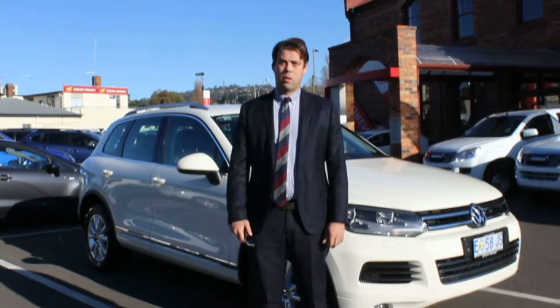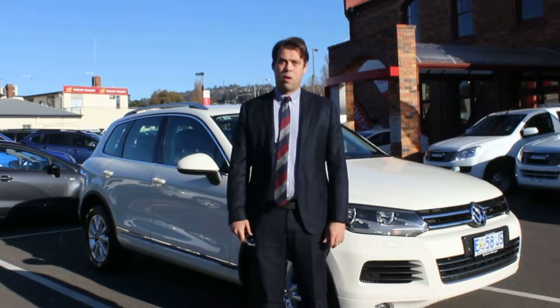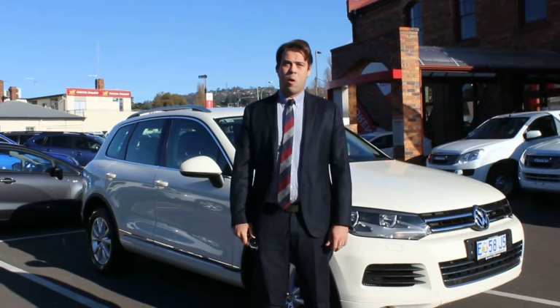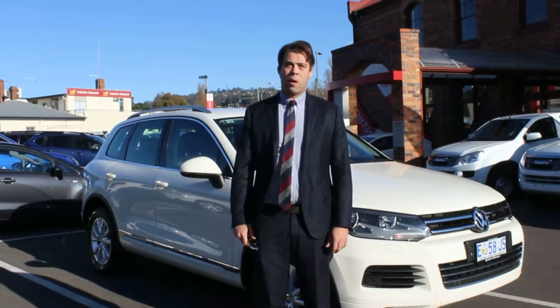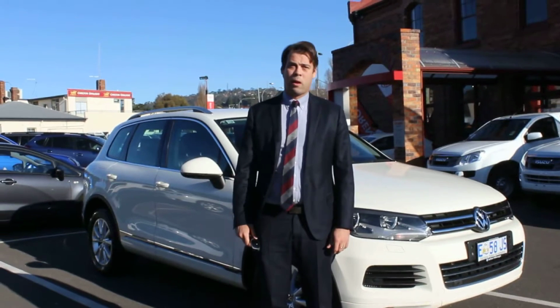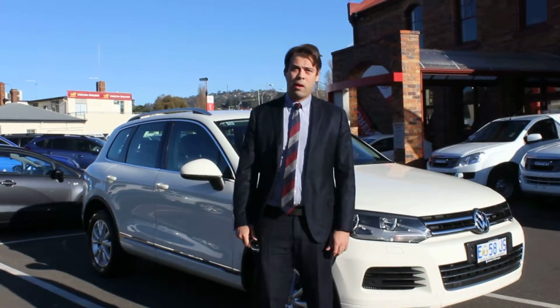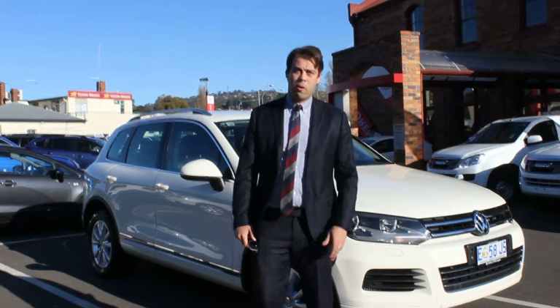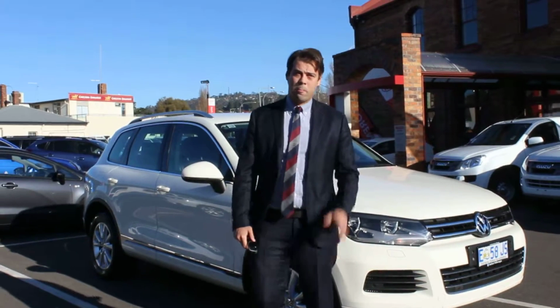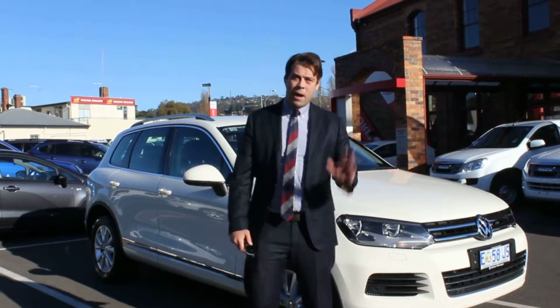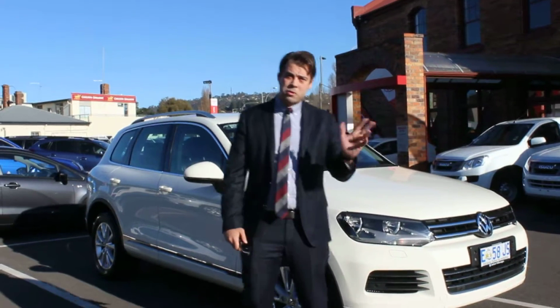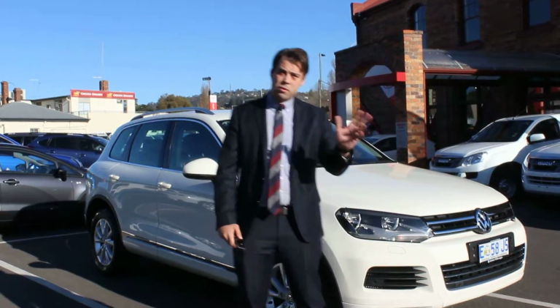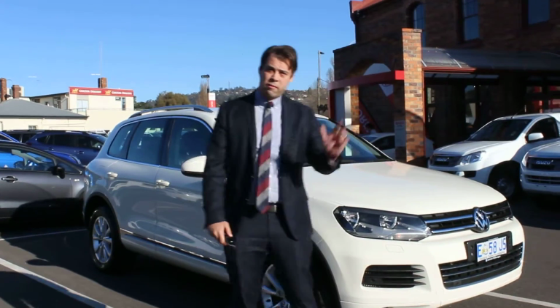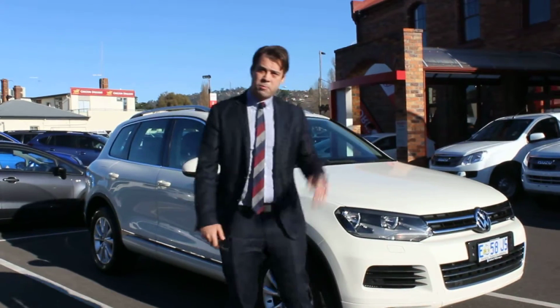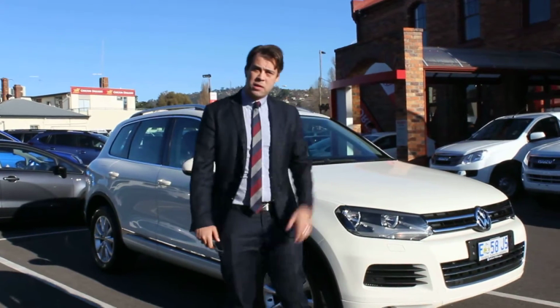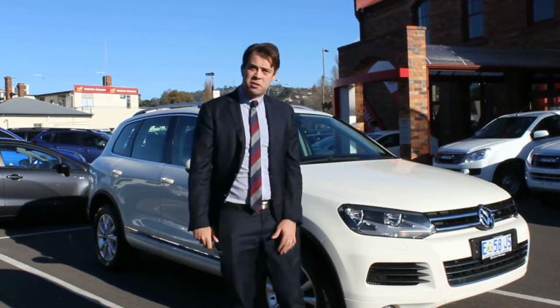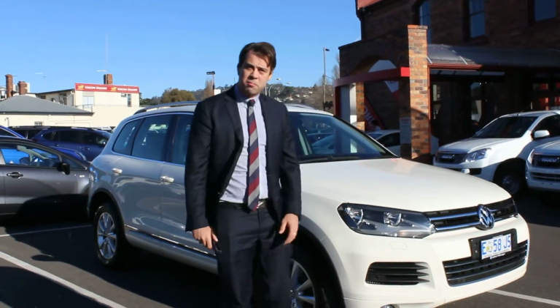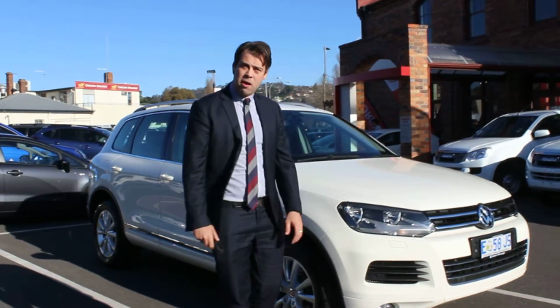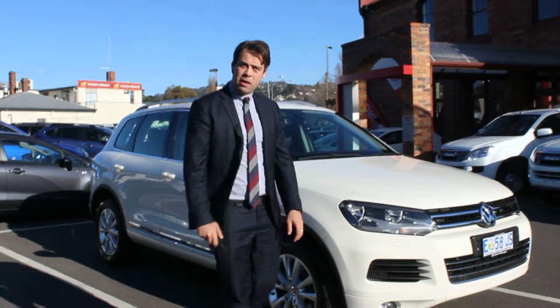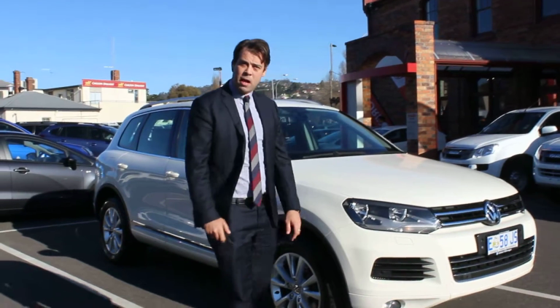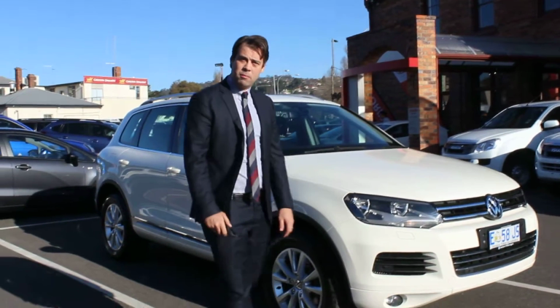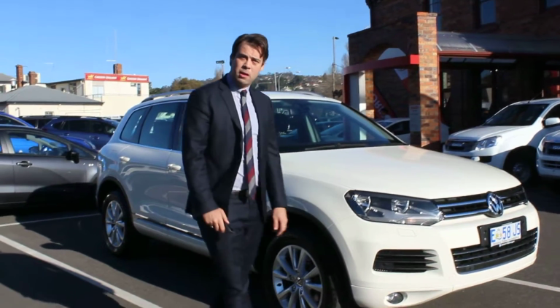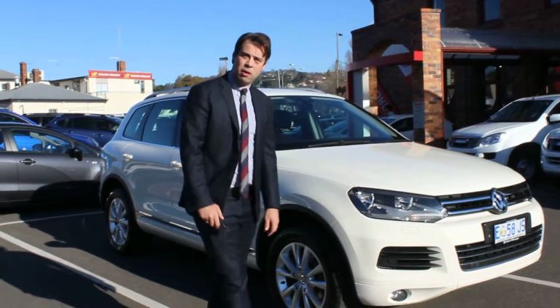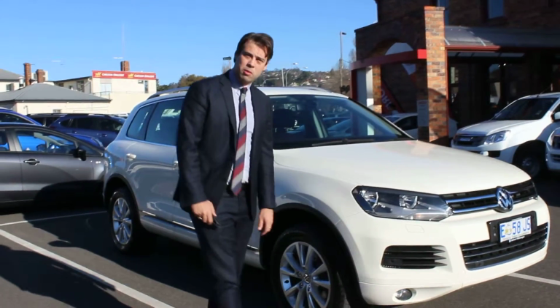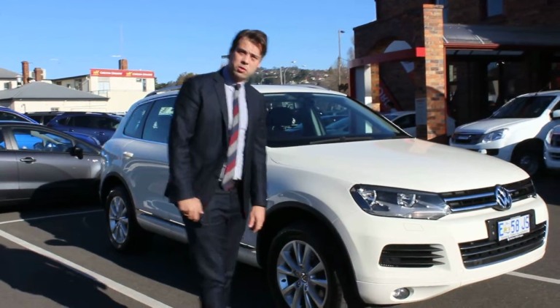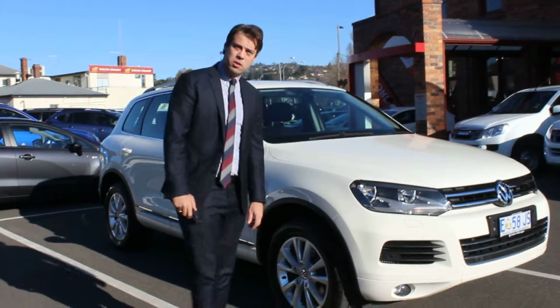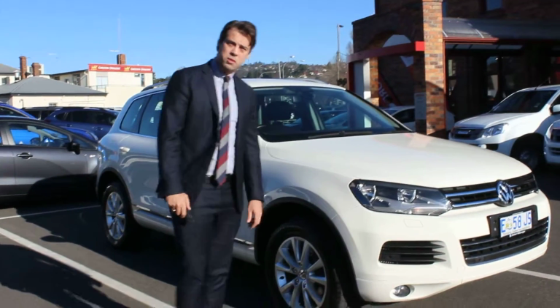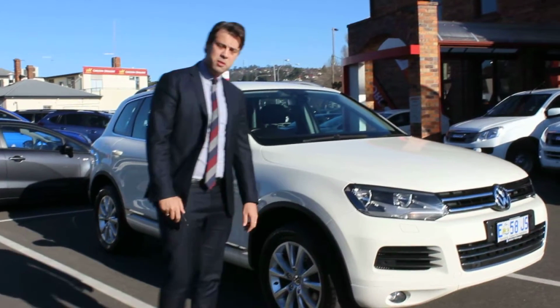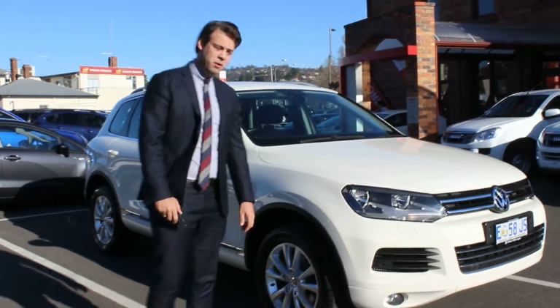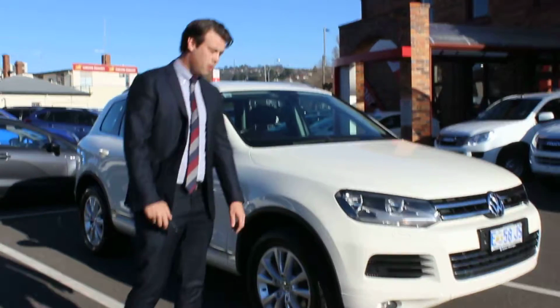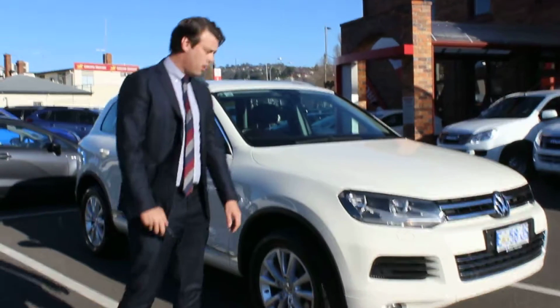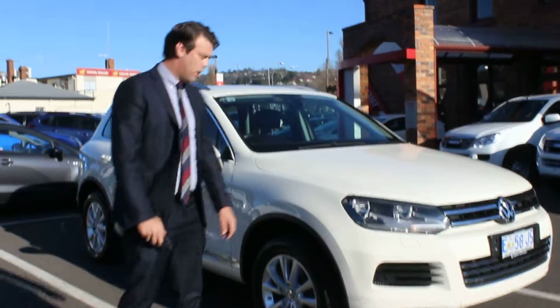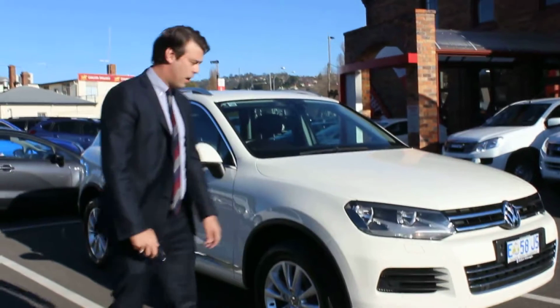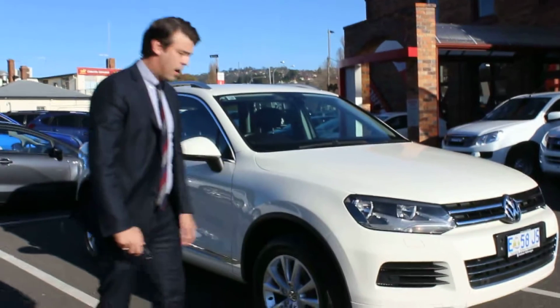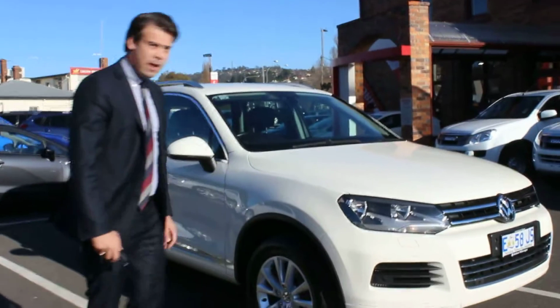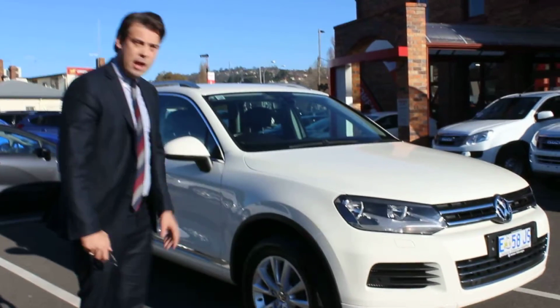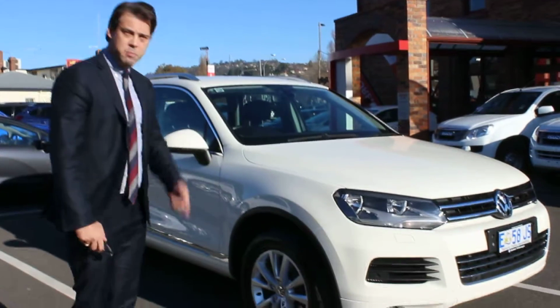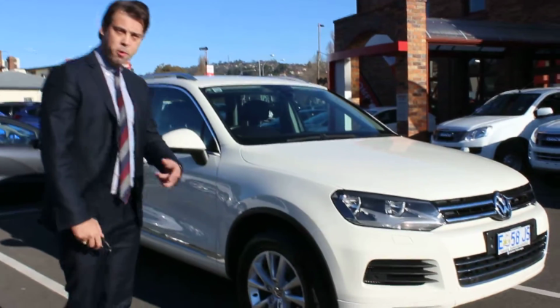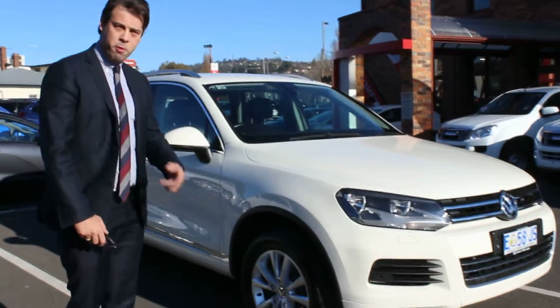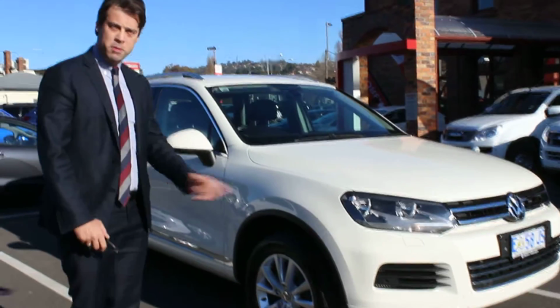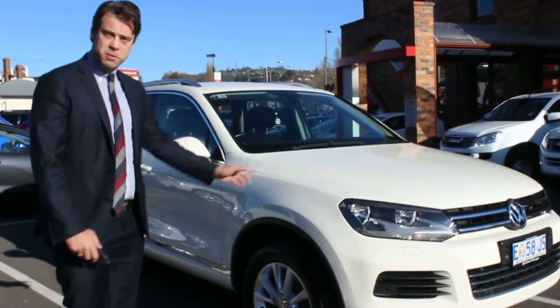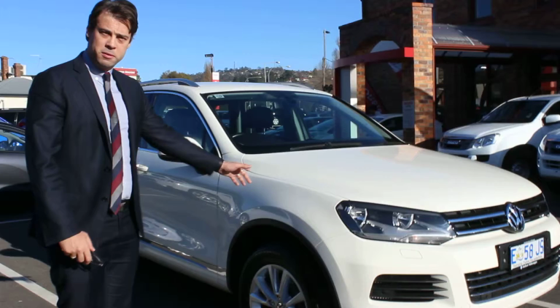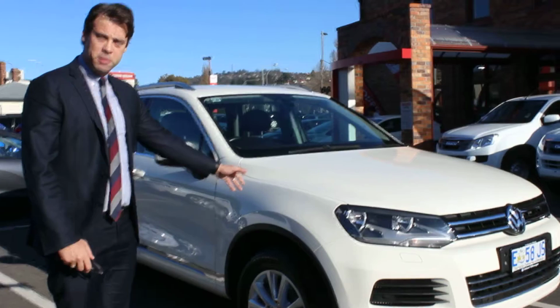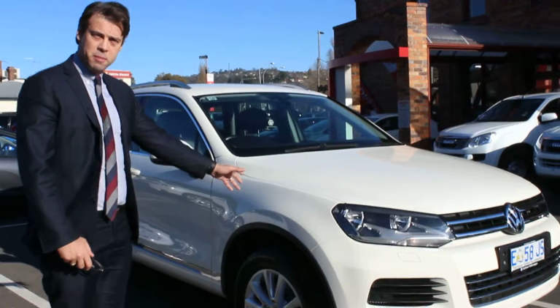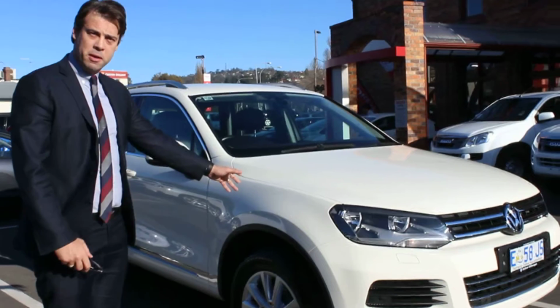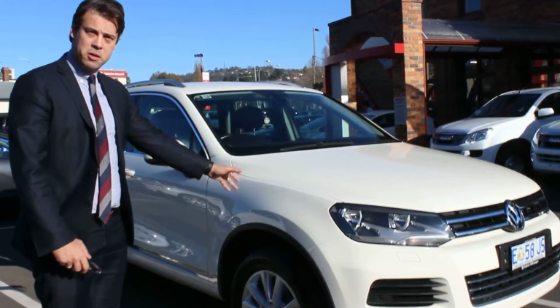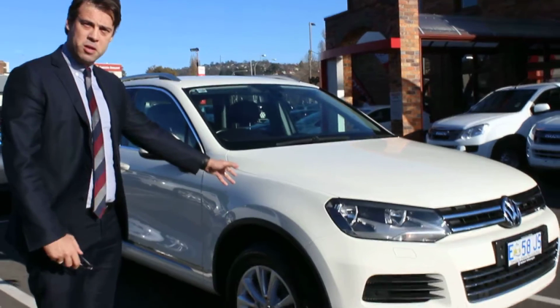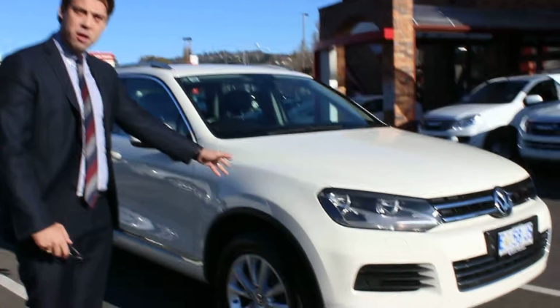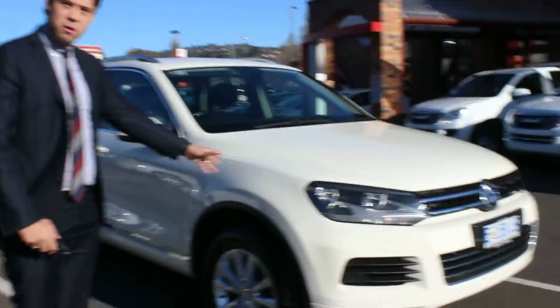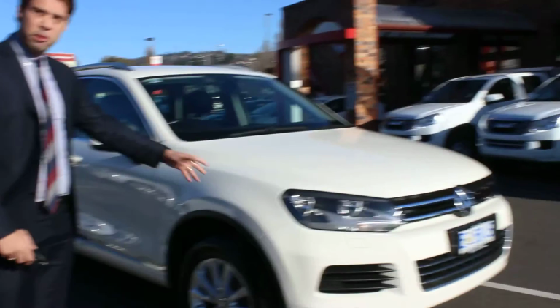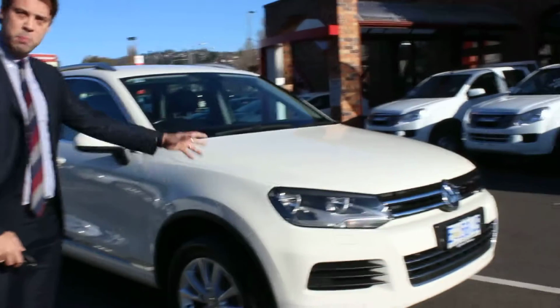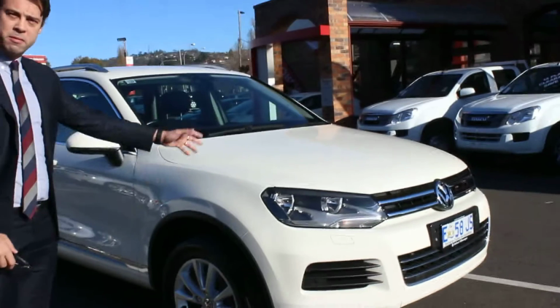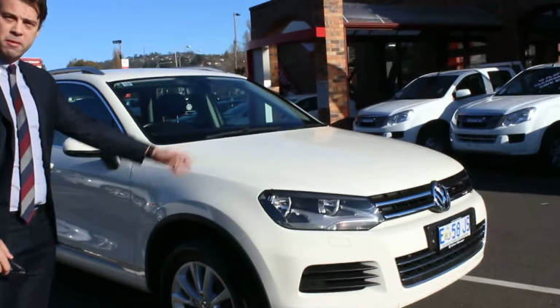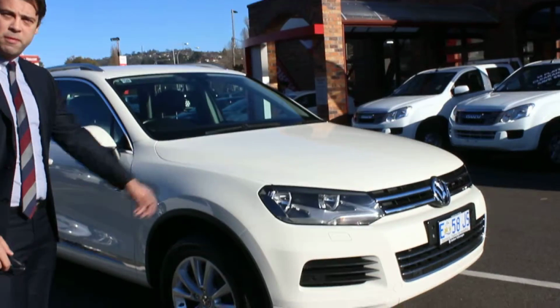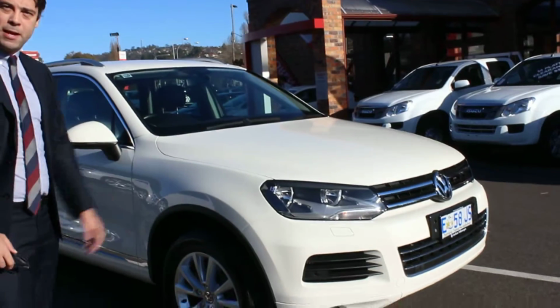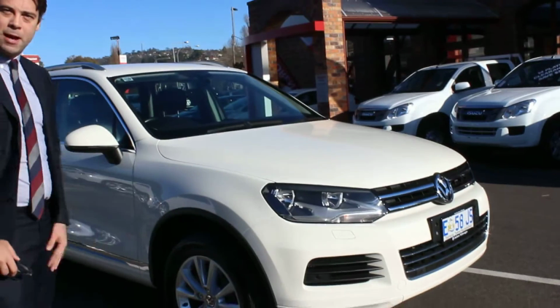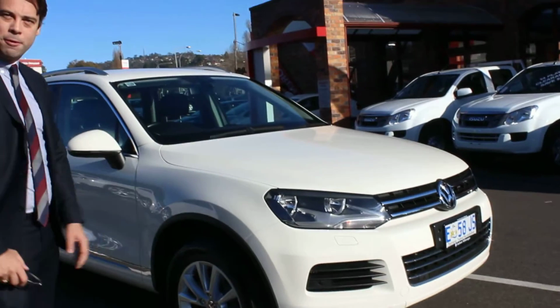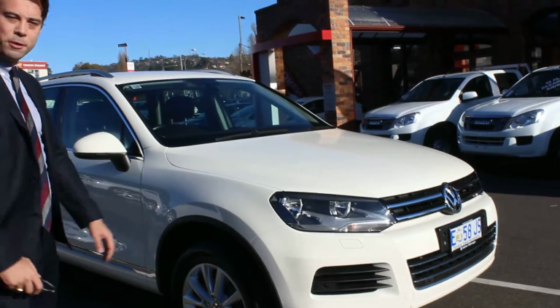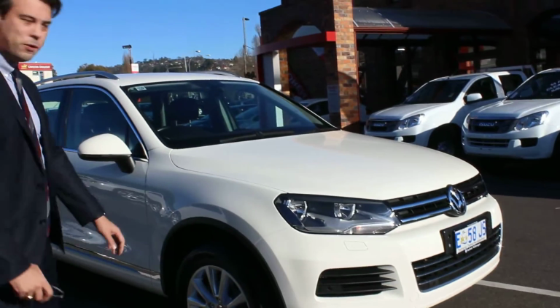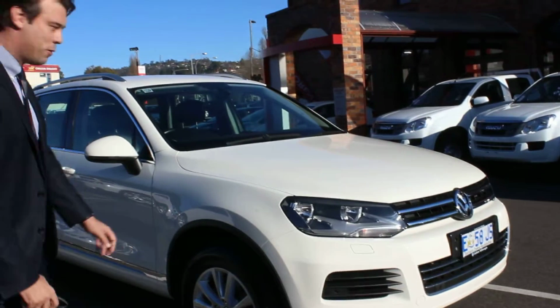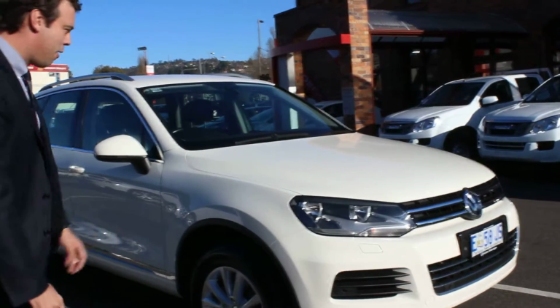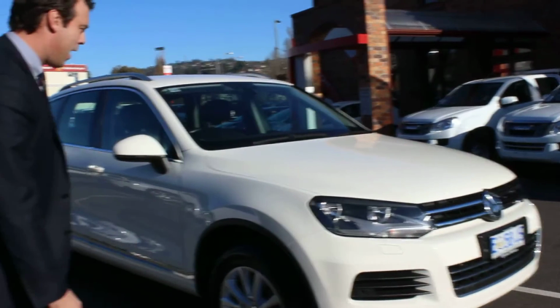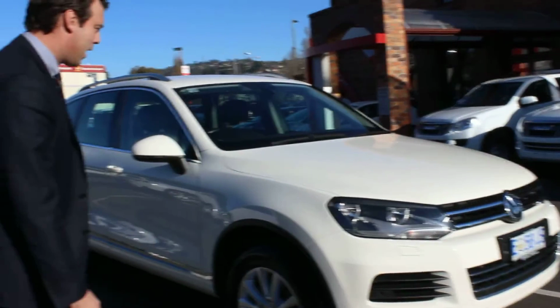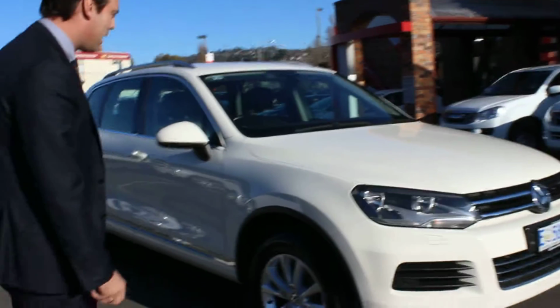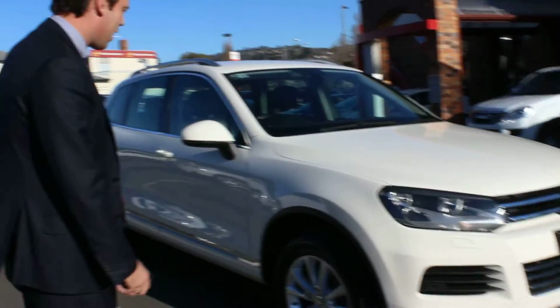Hi Claire, I'm Patrick from Jackson Motor Company in Launceston, and as promised, I'm going to show you a little bit of a video on the Touareg here.